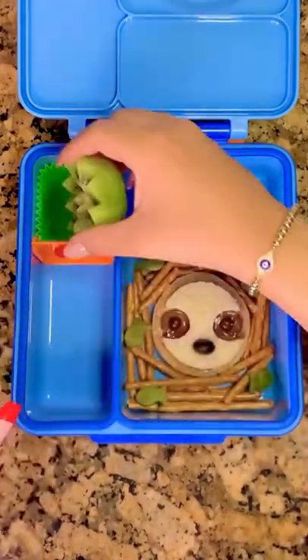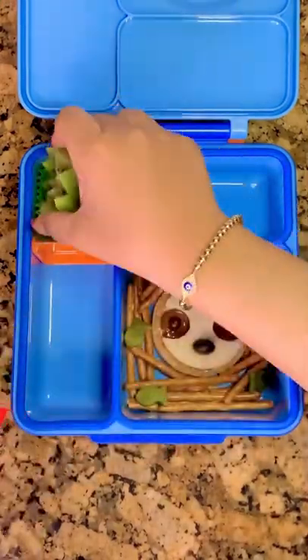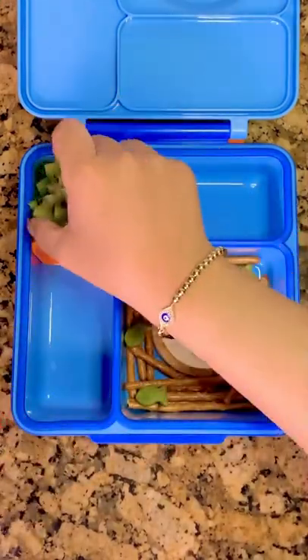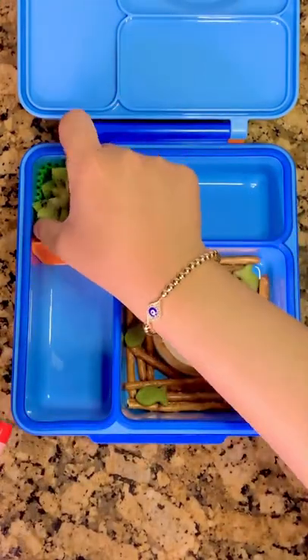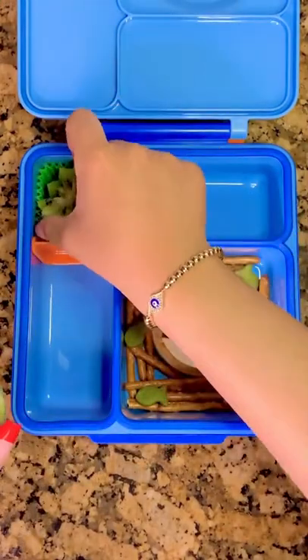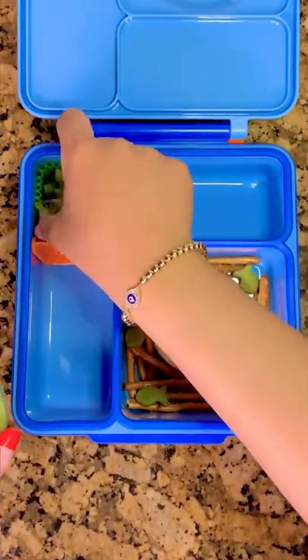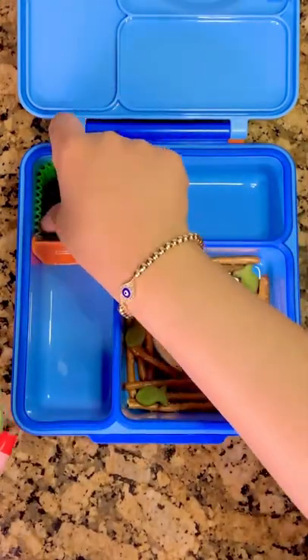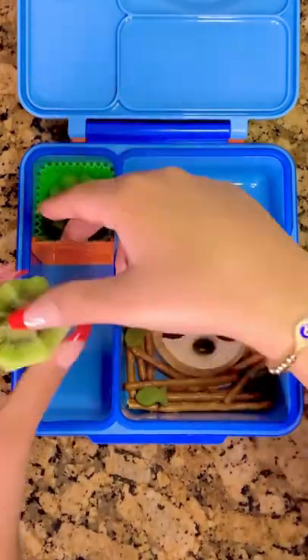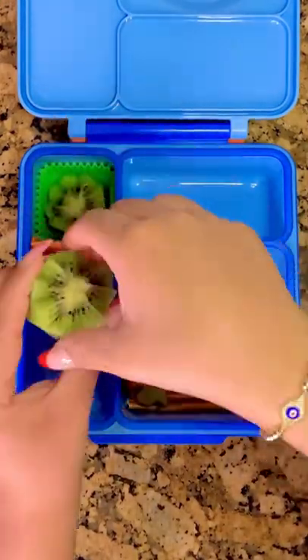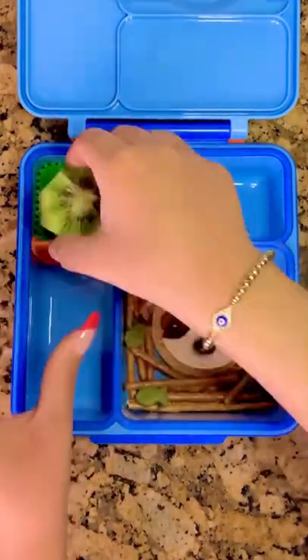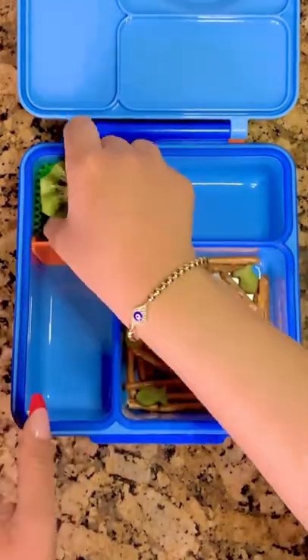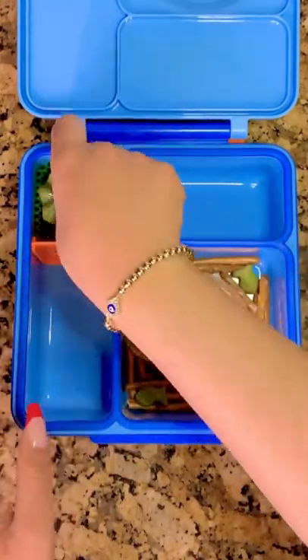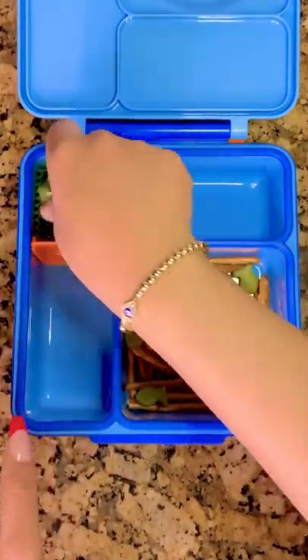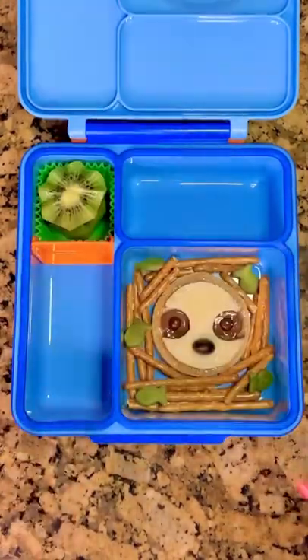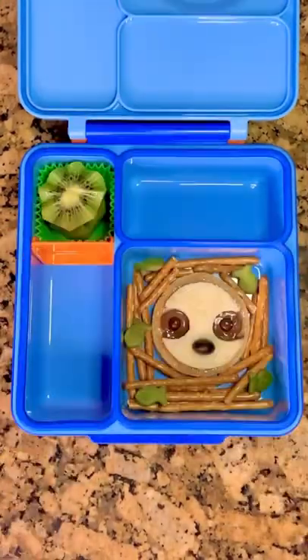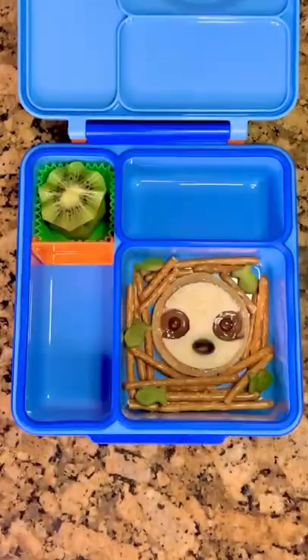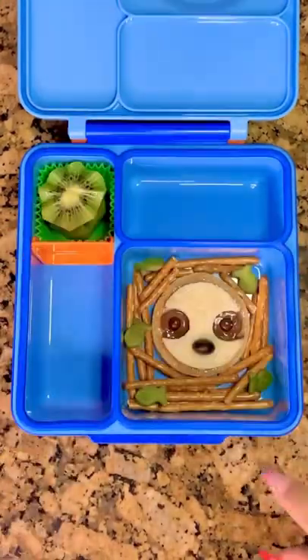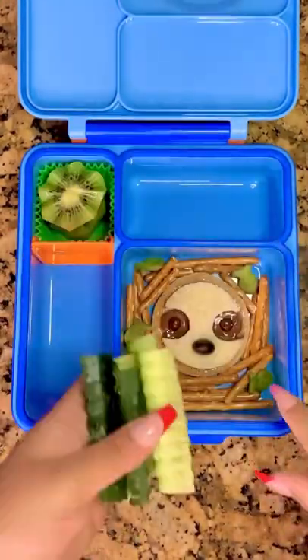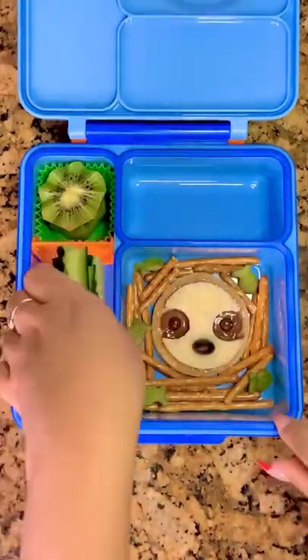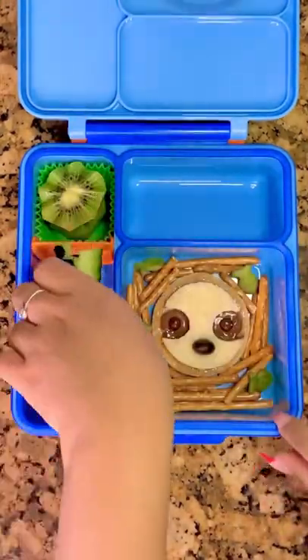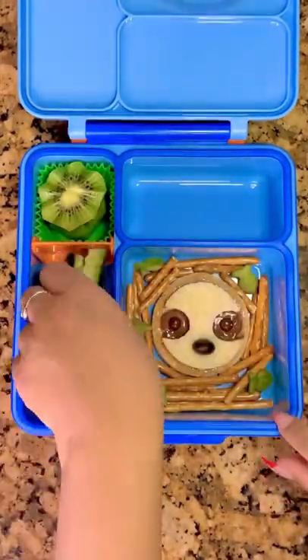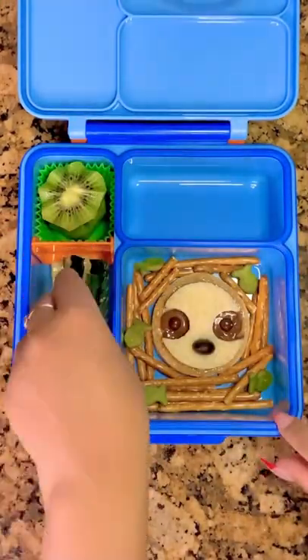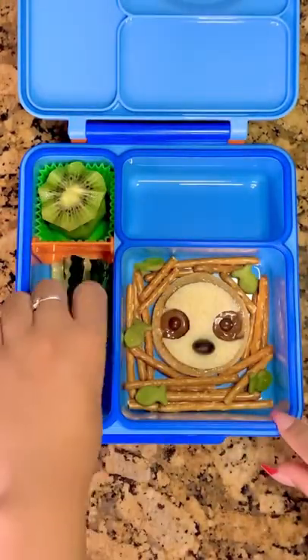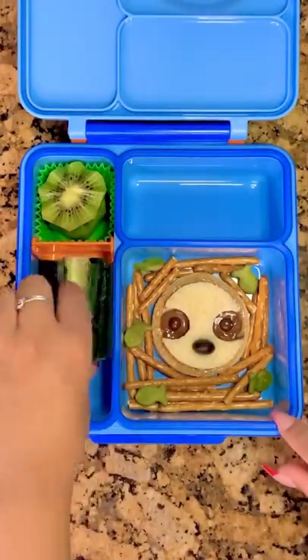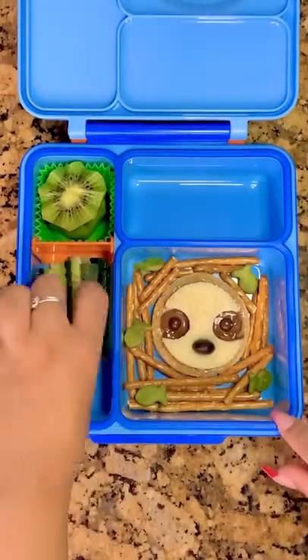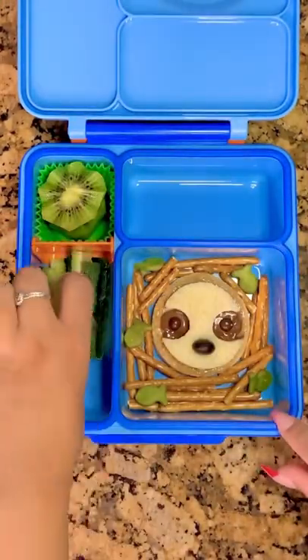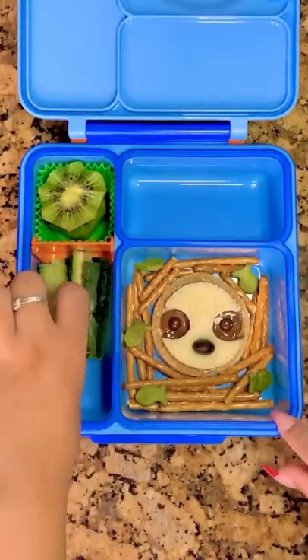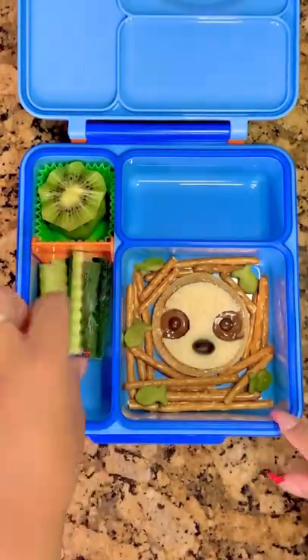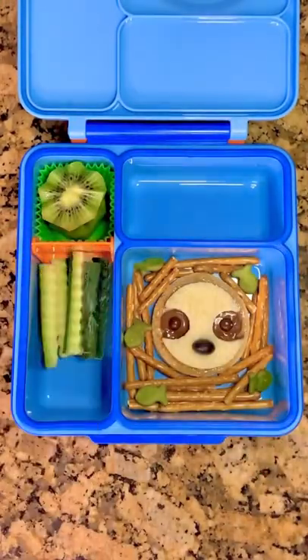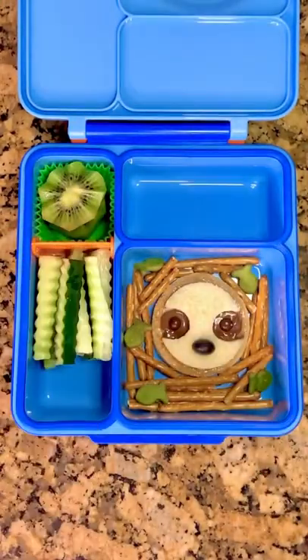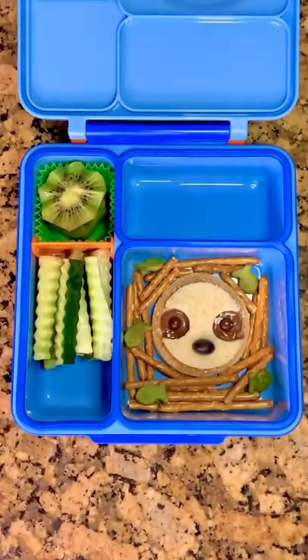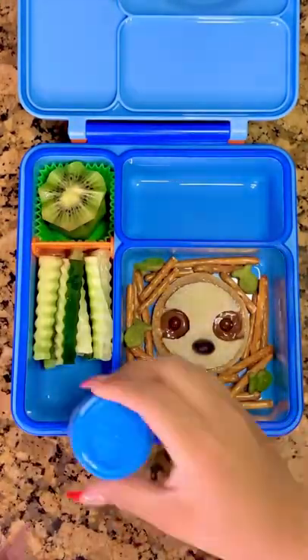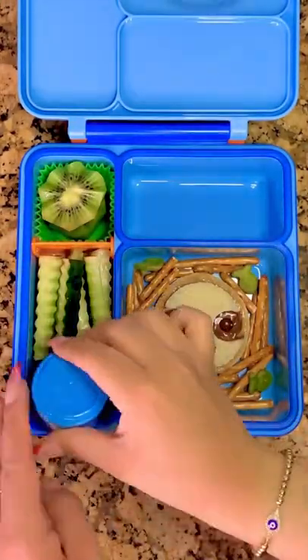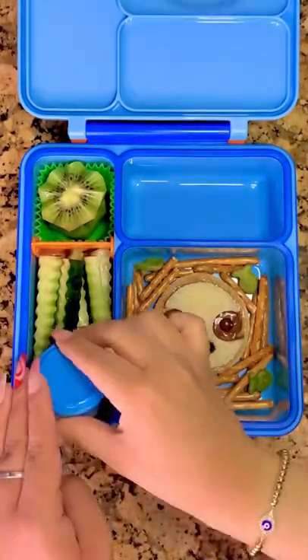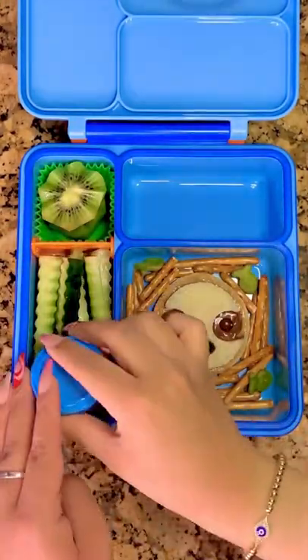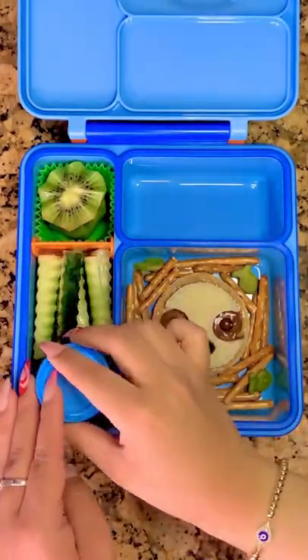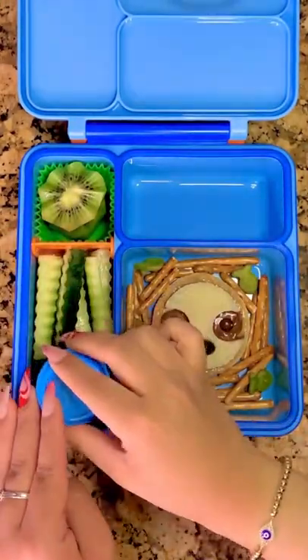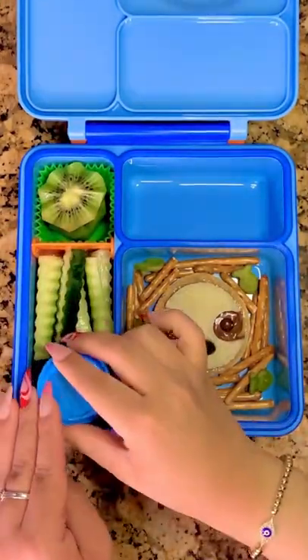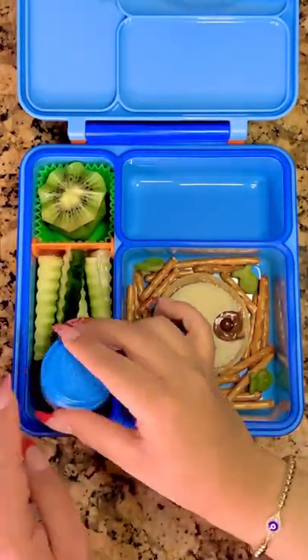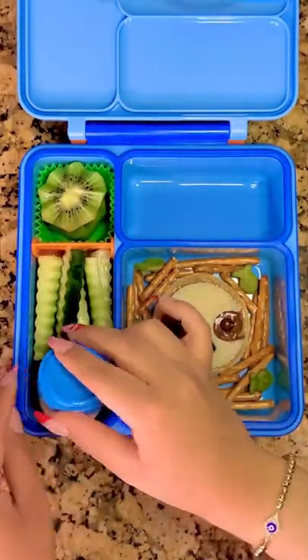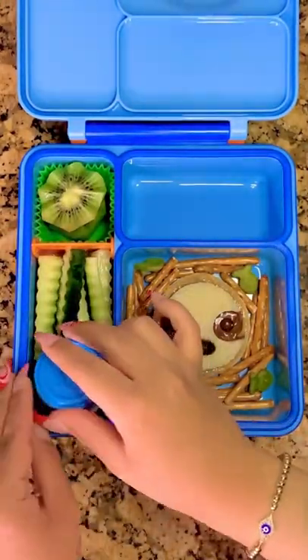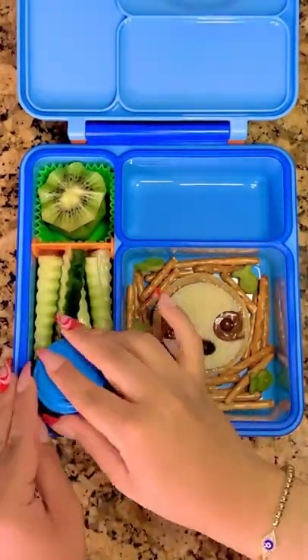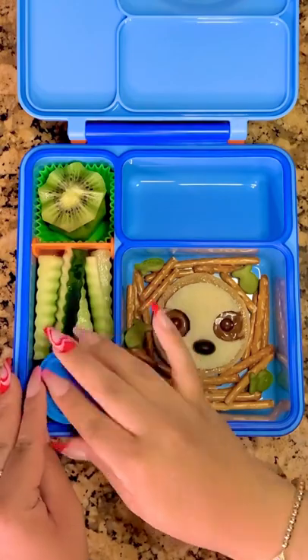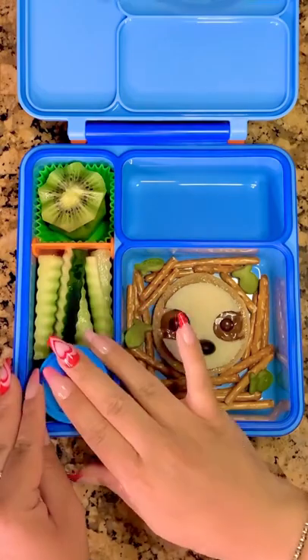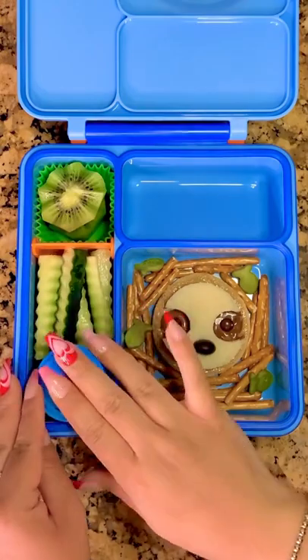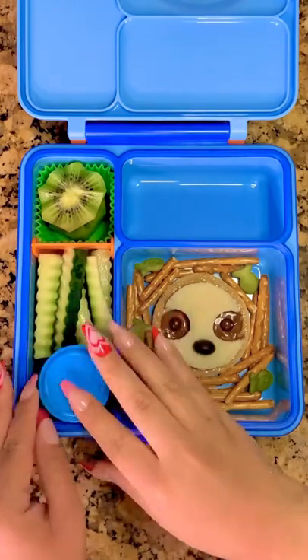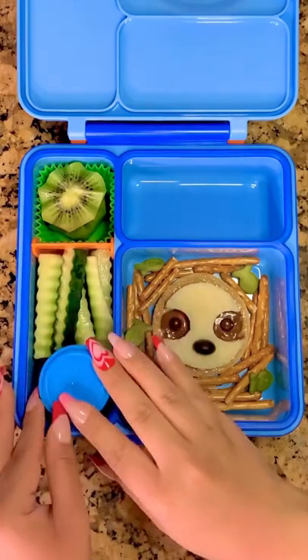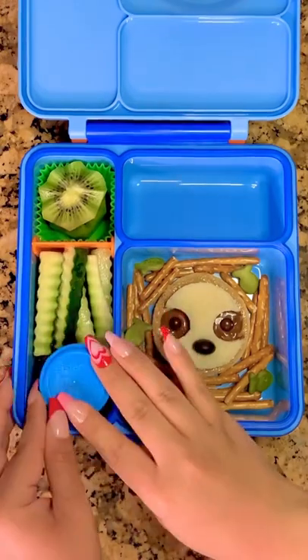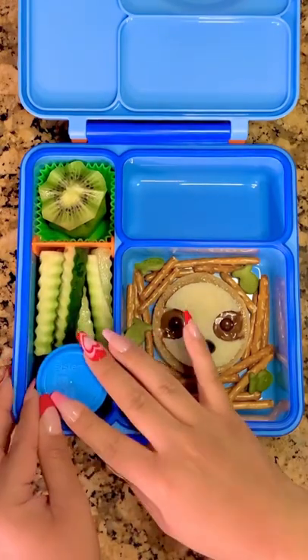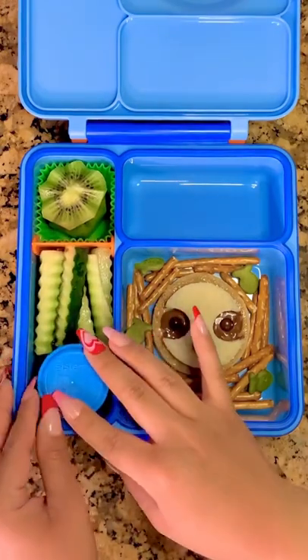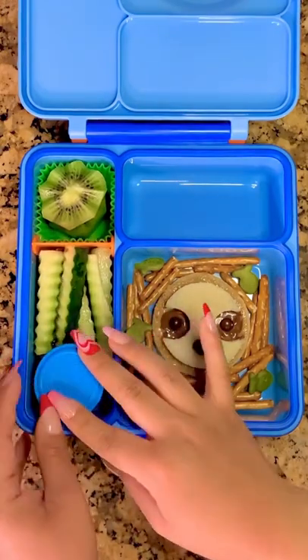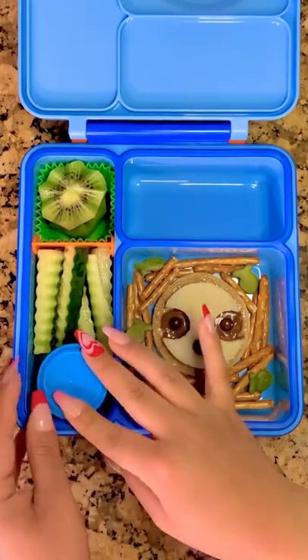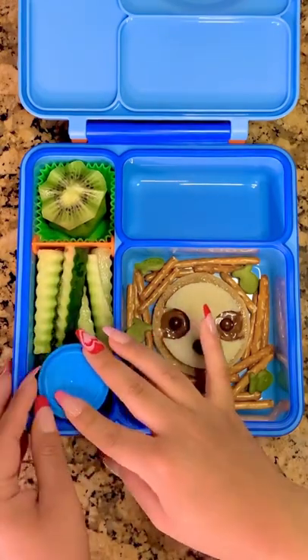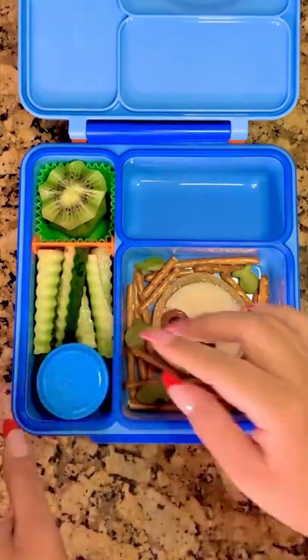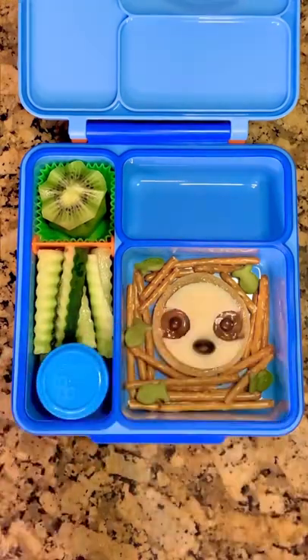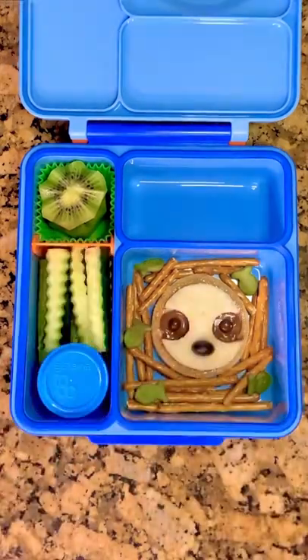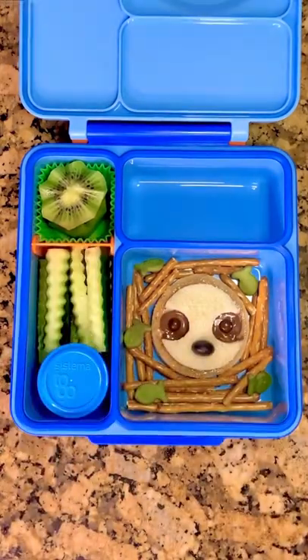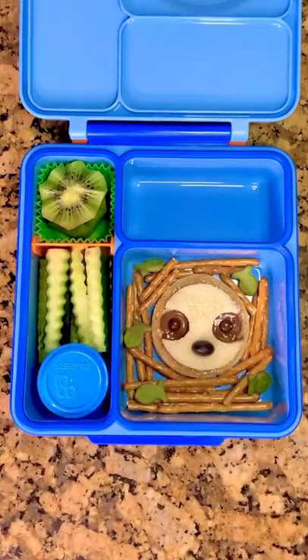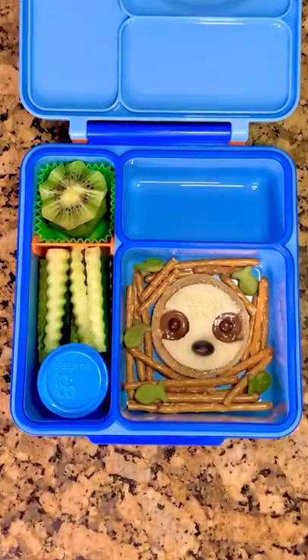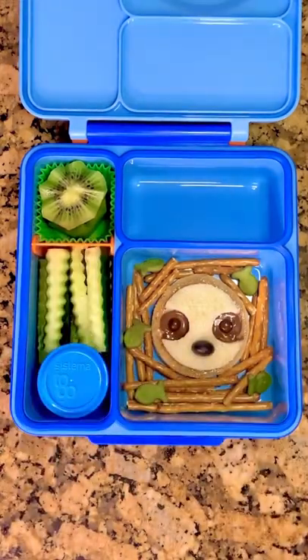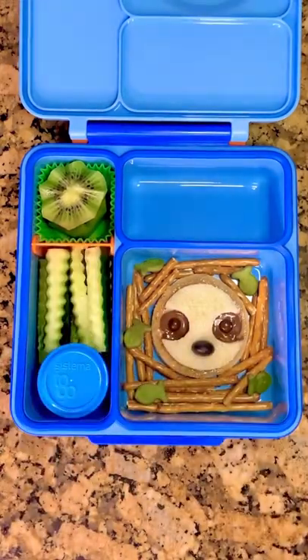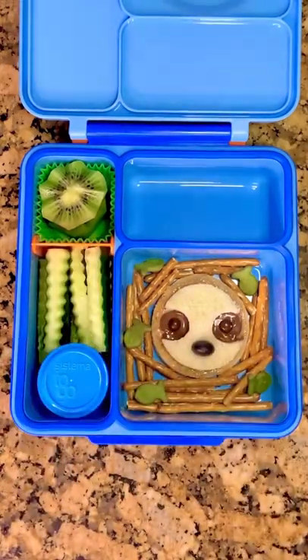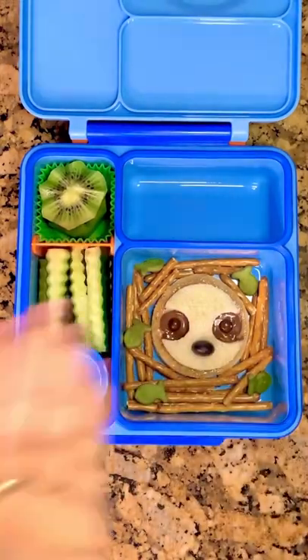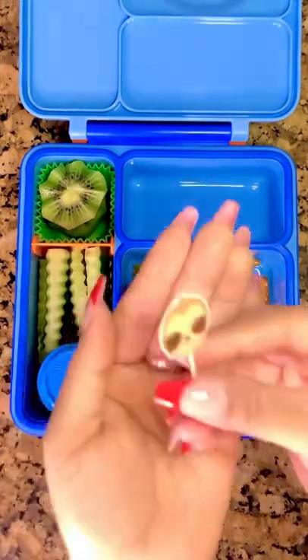Then for his fruit, he's going to get some kiwi. And for his veggies, some cucumber sticks that I cut with a crinkle cutter. This little container has some ranch in it.